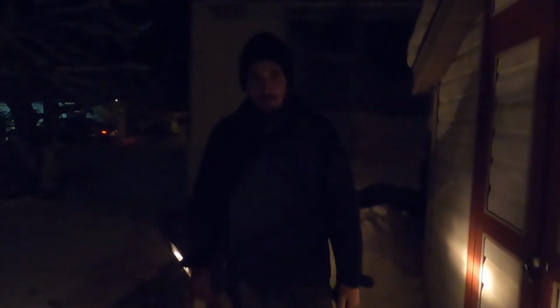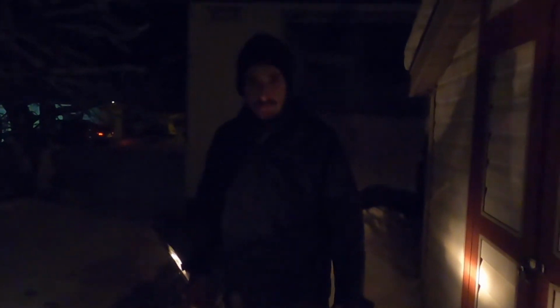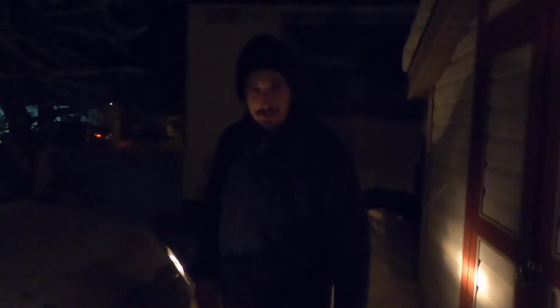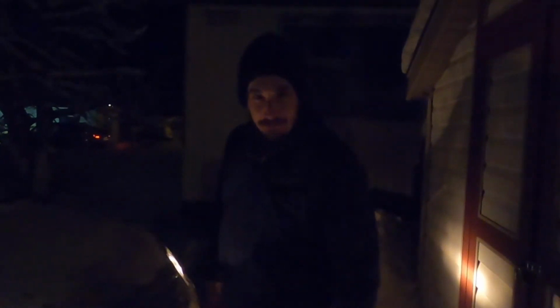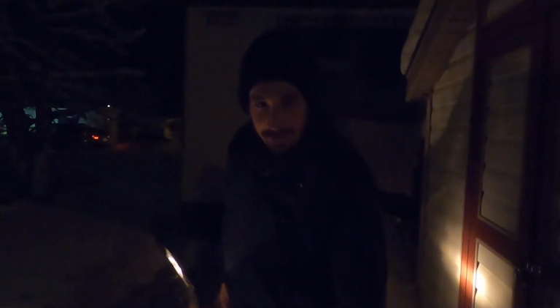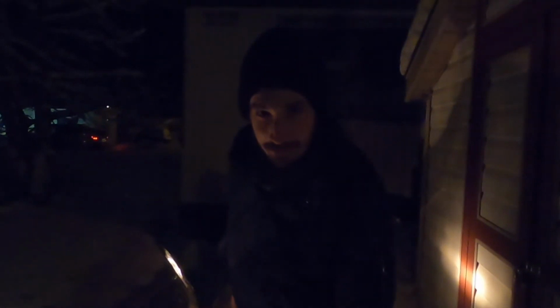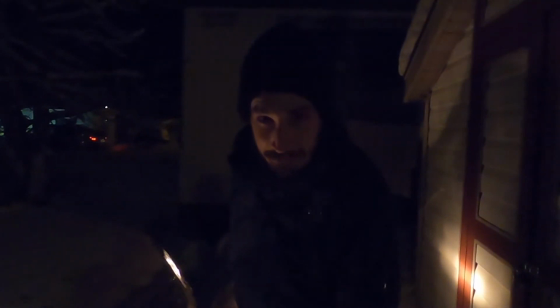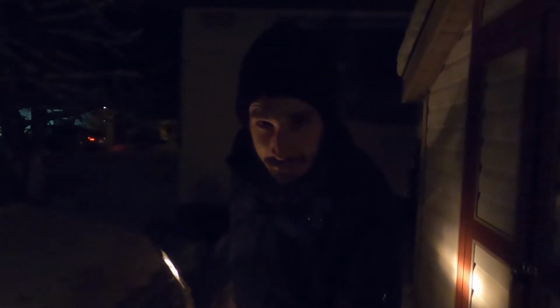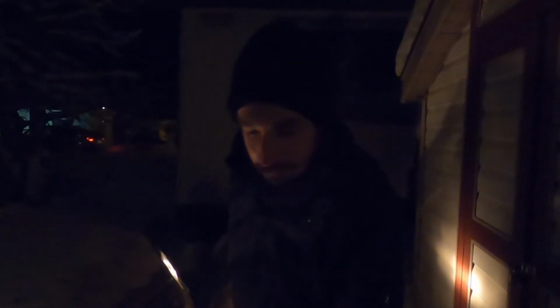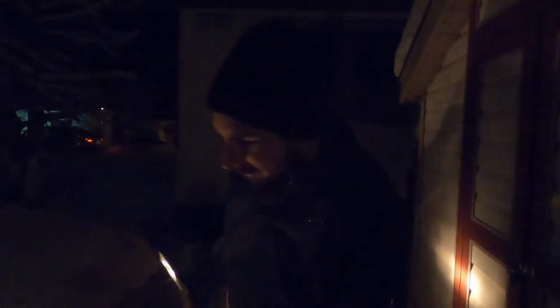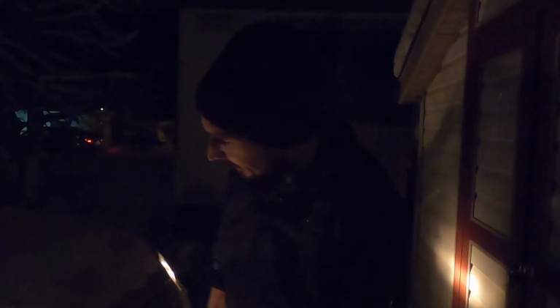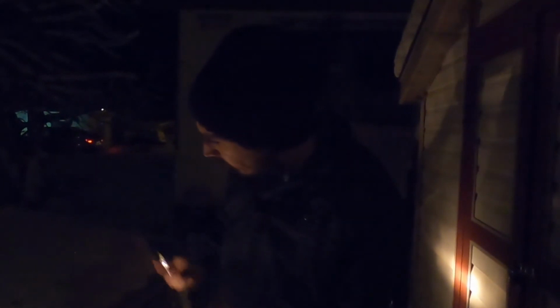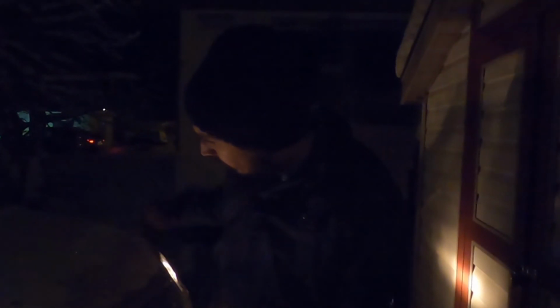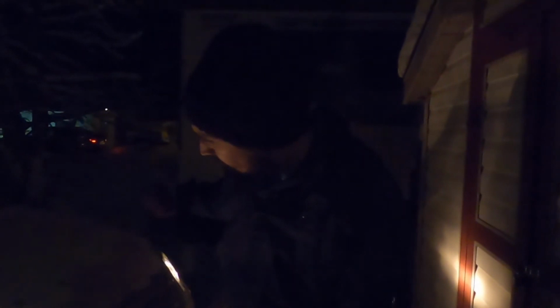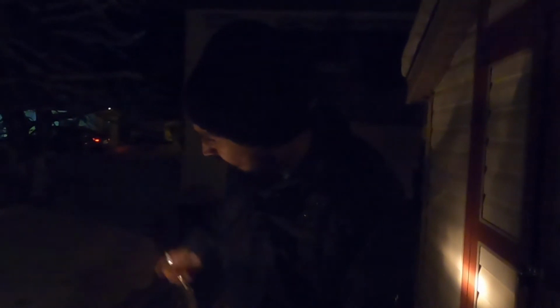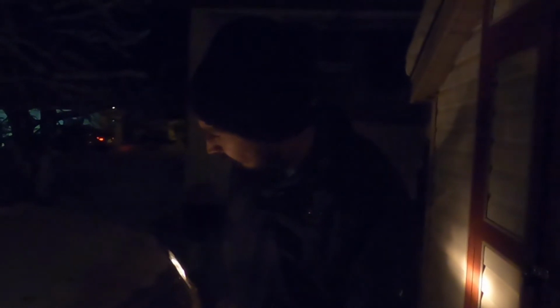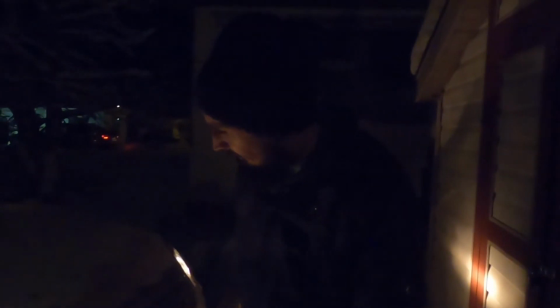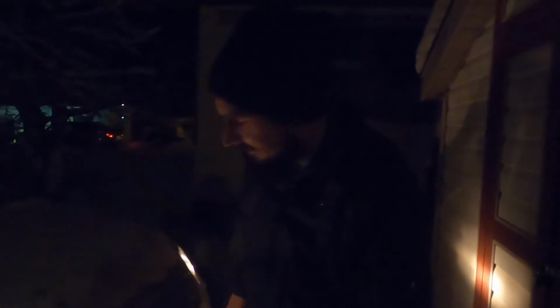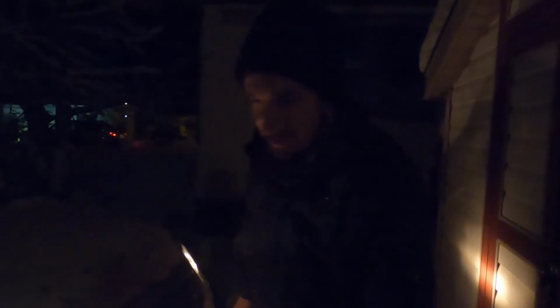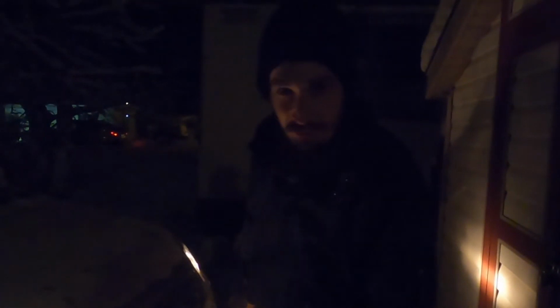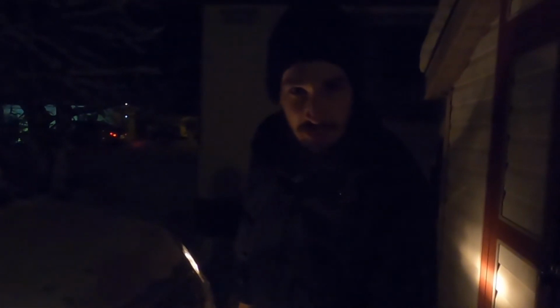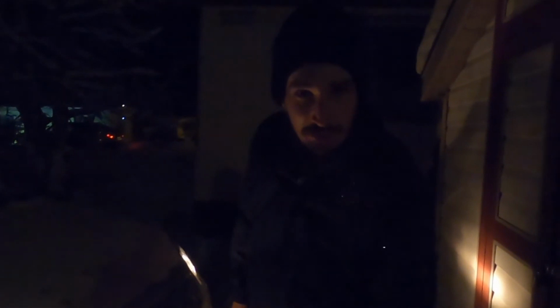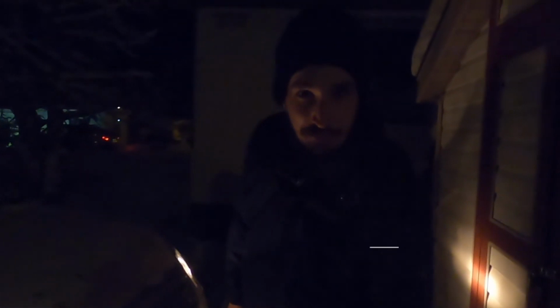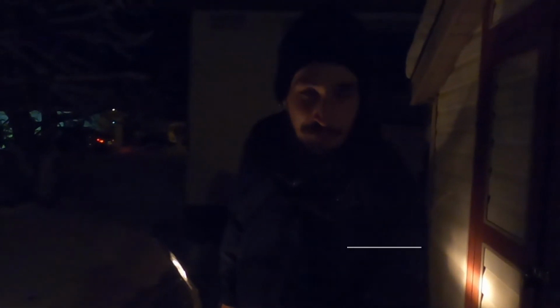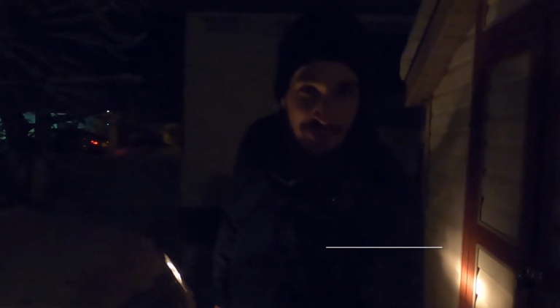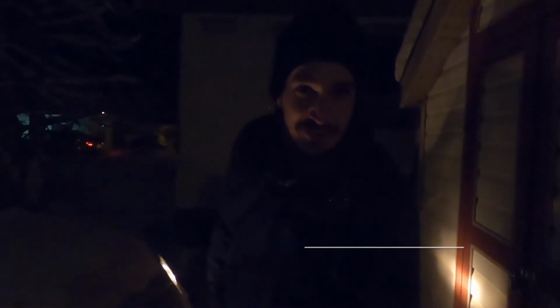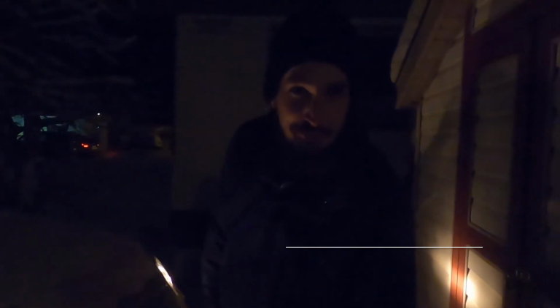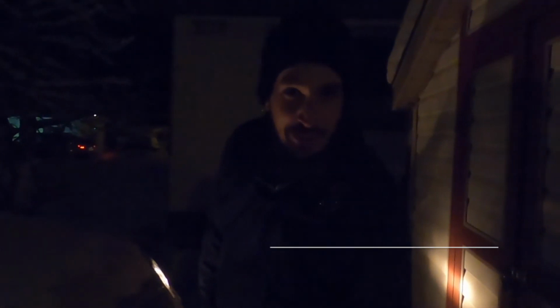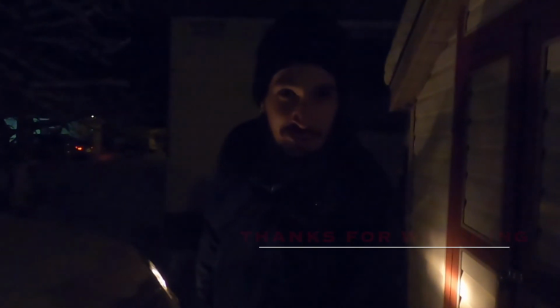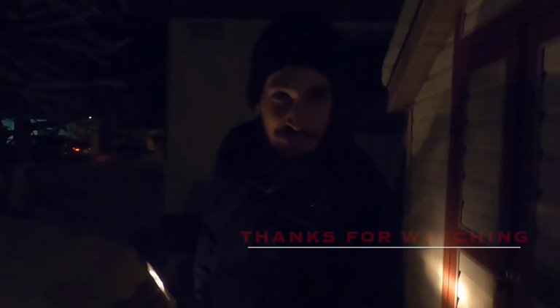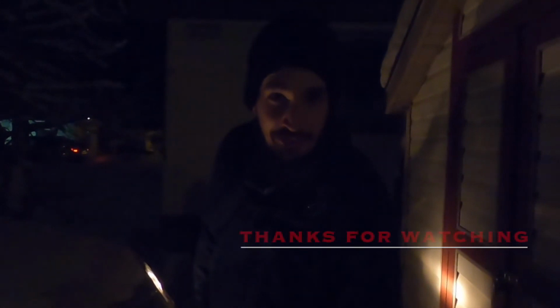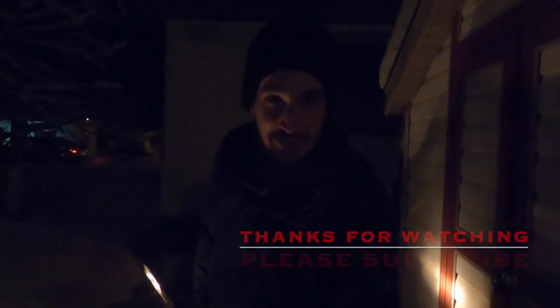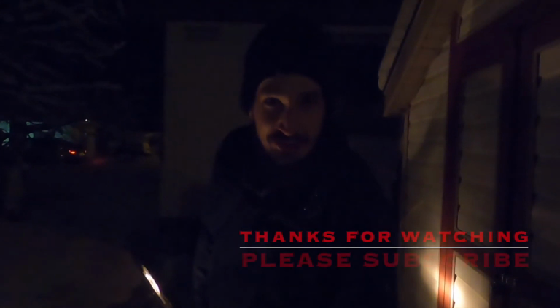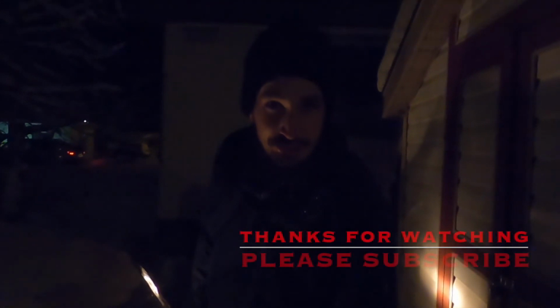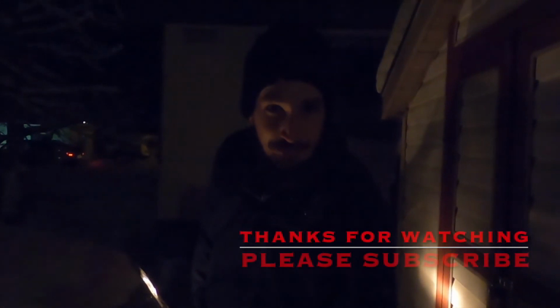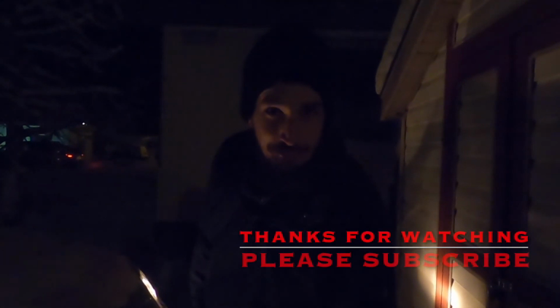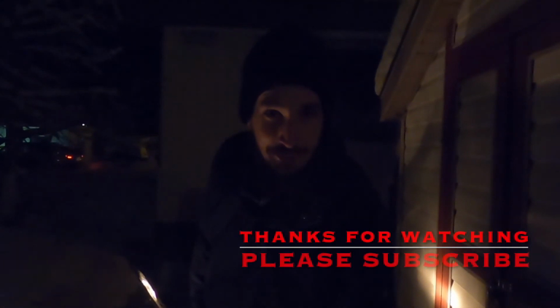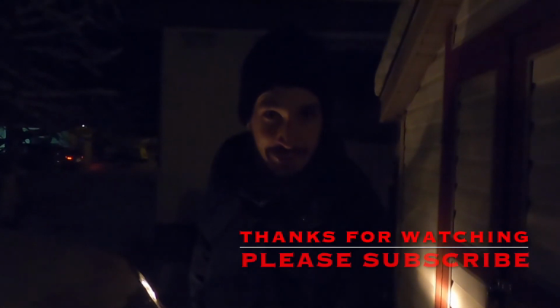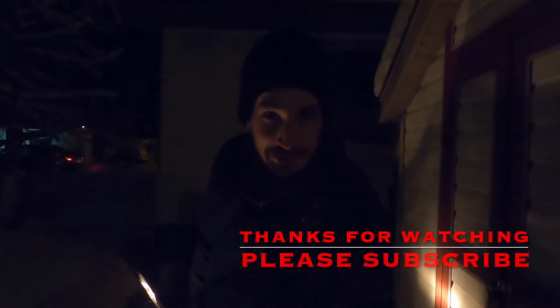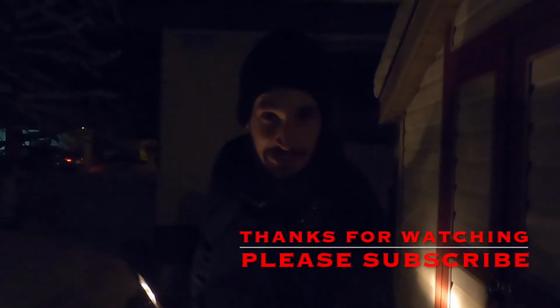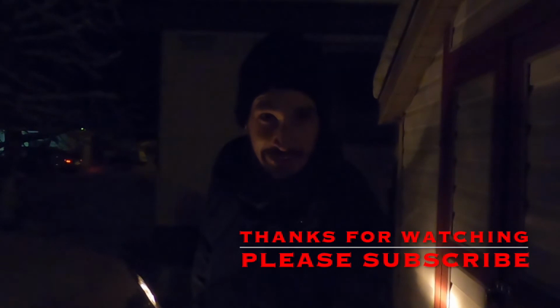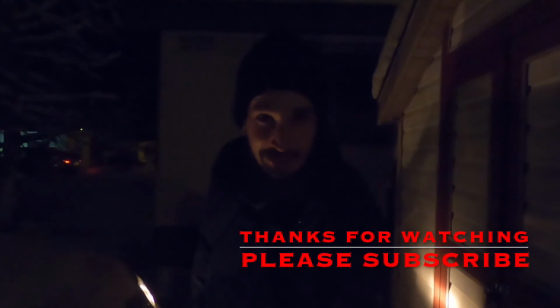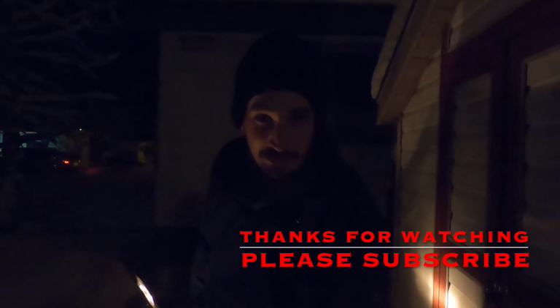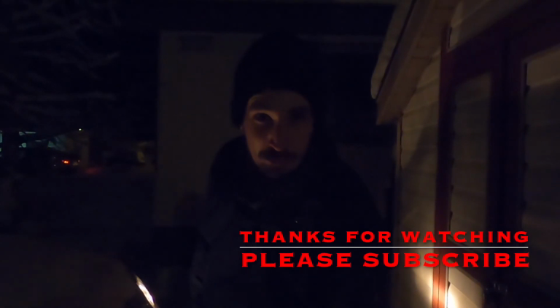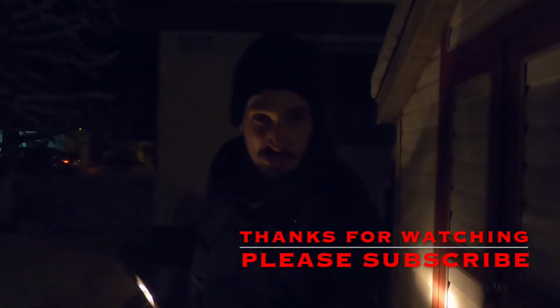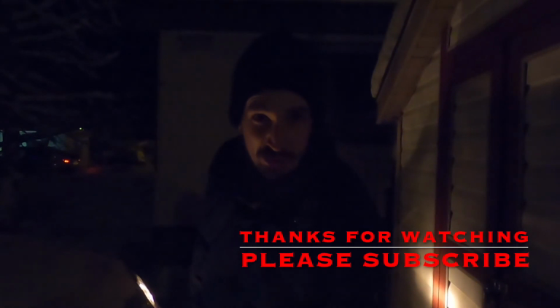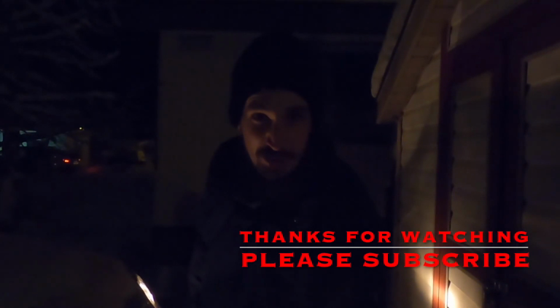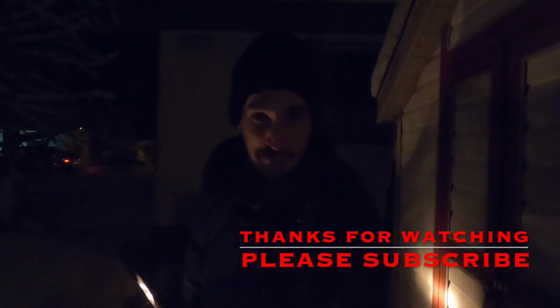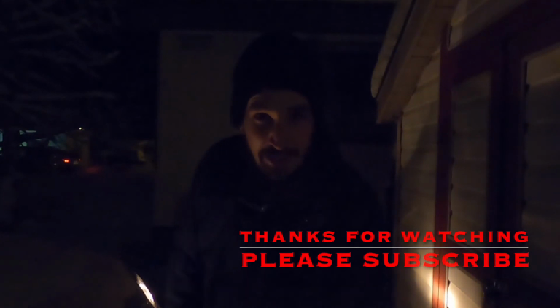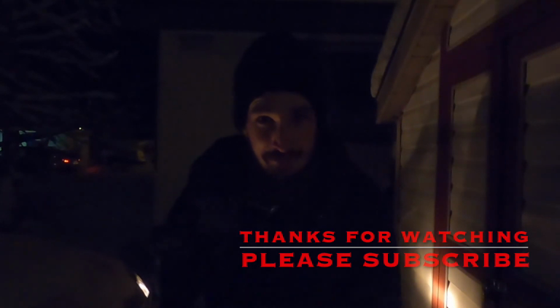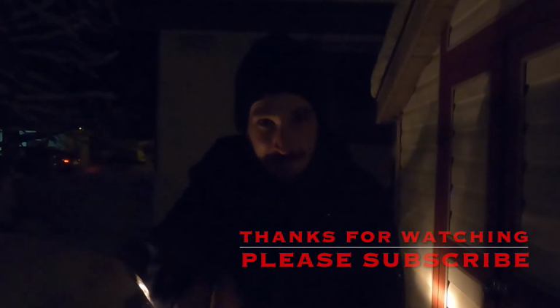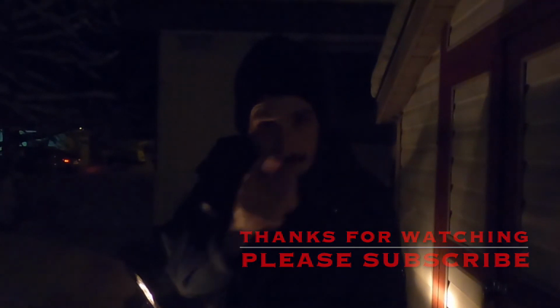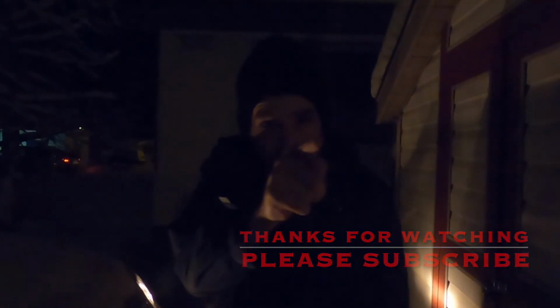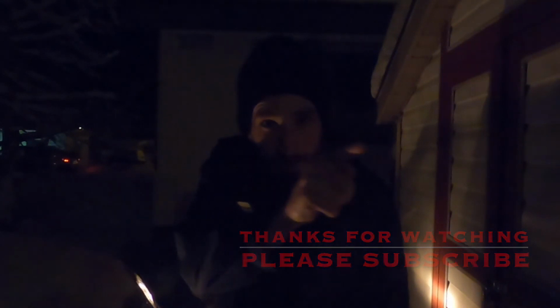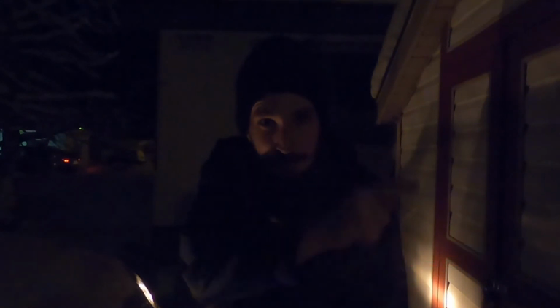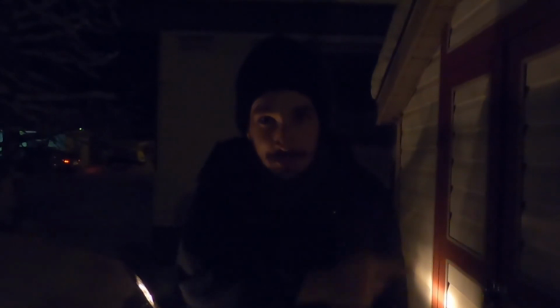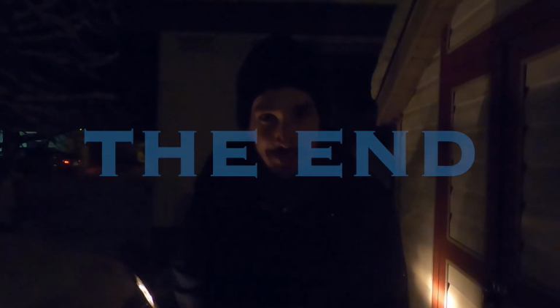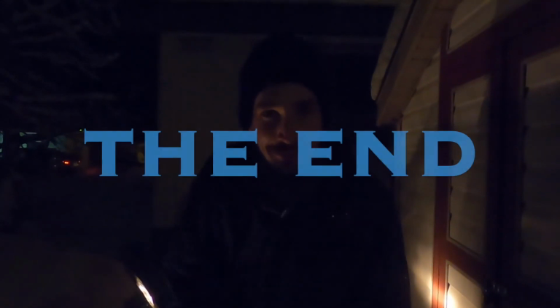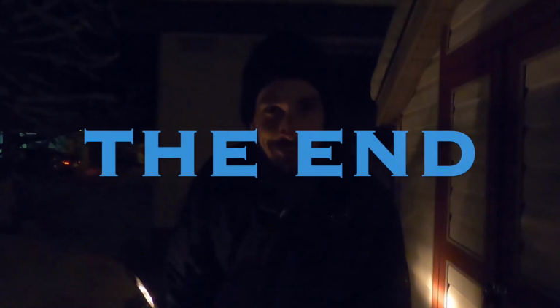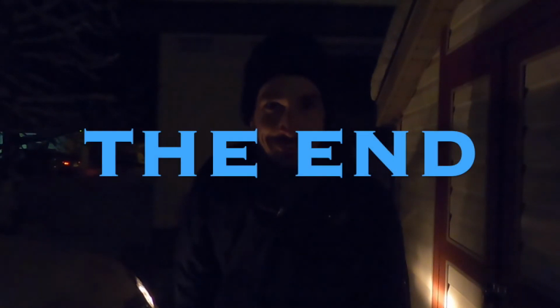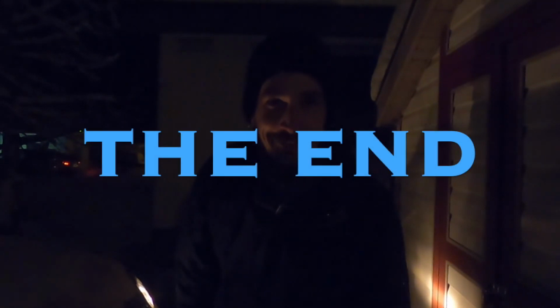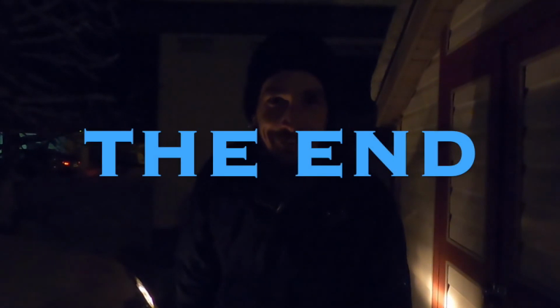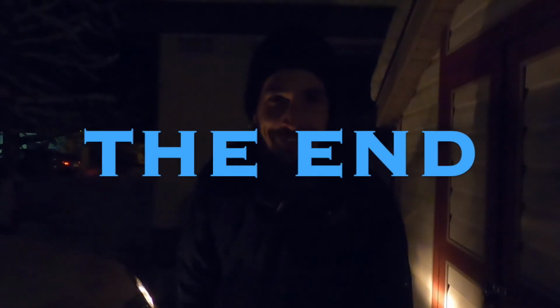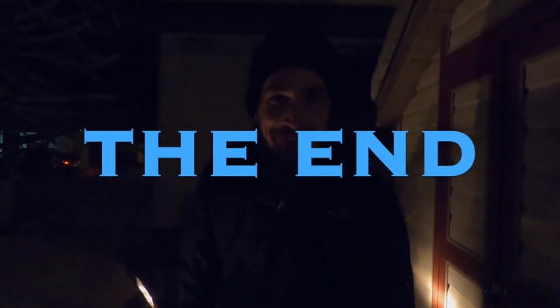There we go, did pretty good. So thanks a lot for watching Matt's Garage. Don't forget to like and subscribe and have yourself a great day.